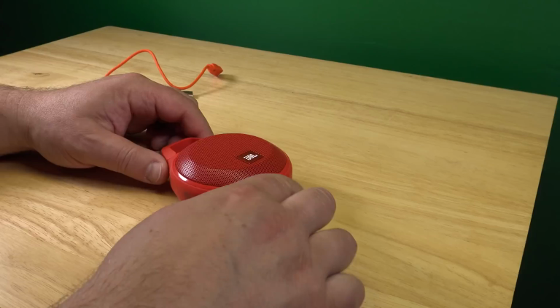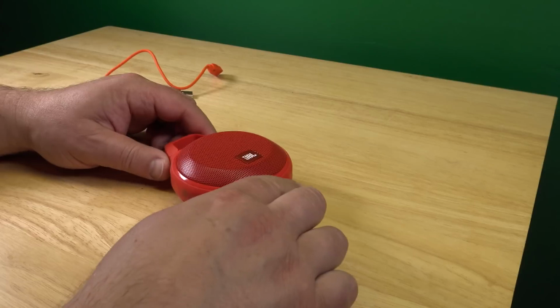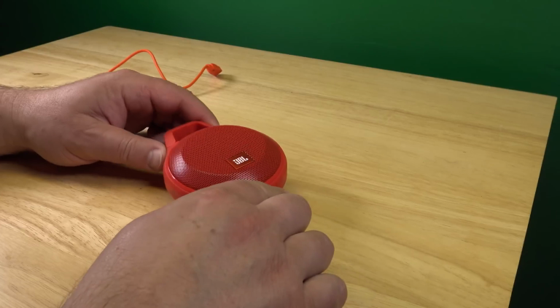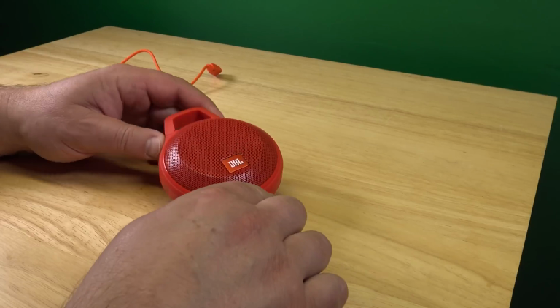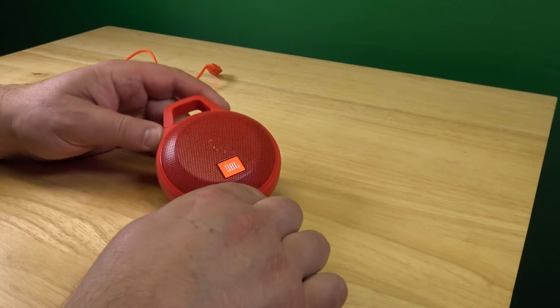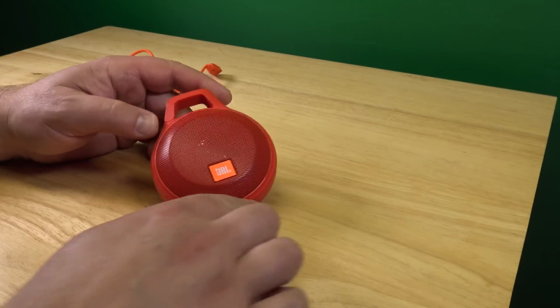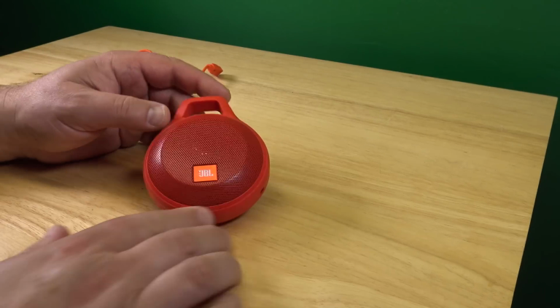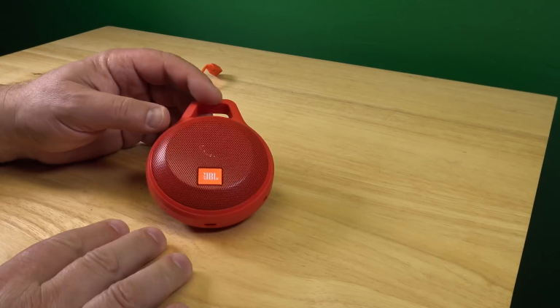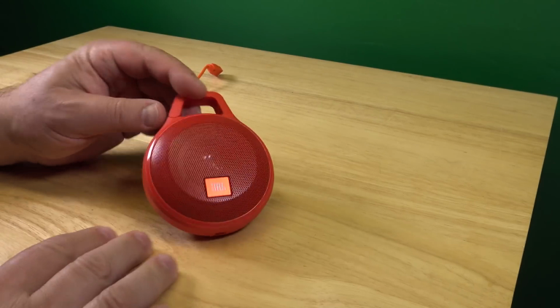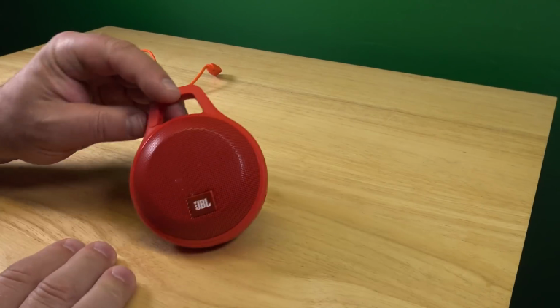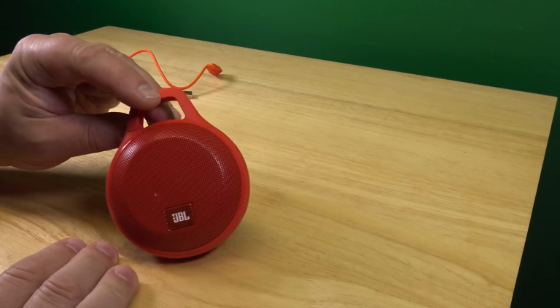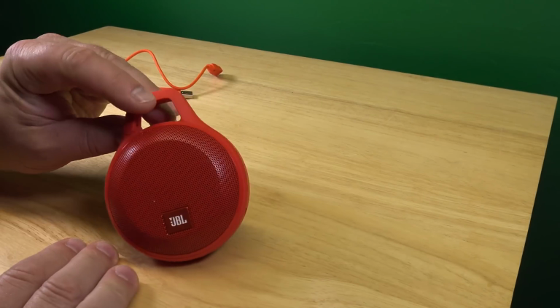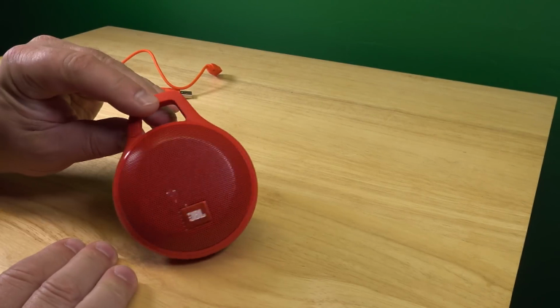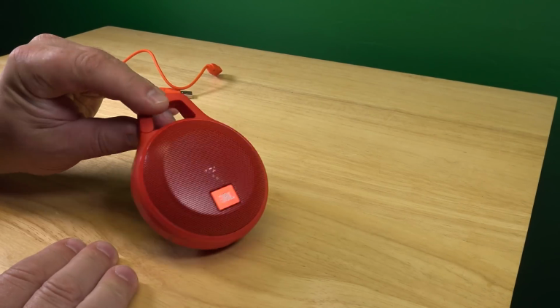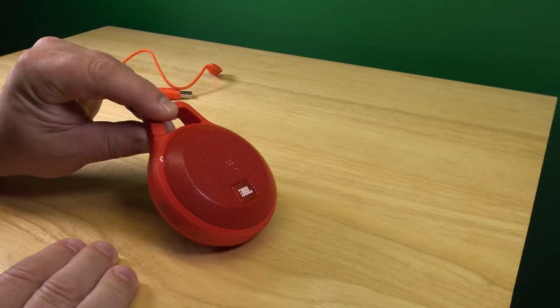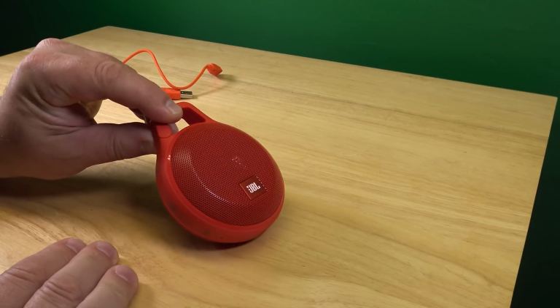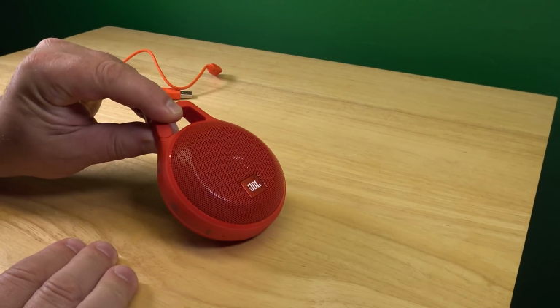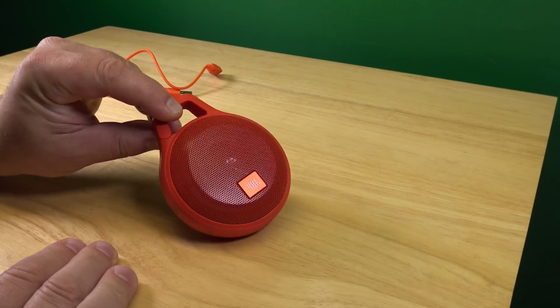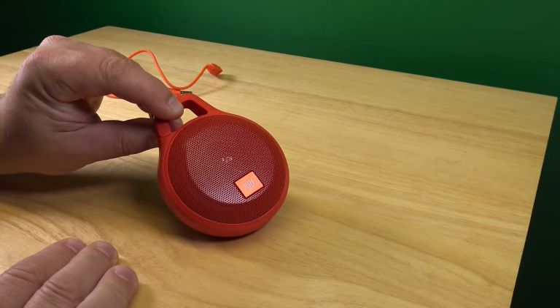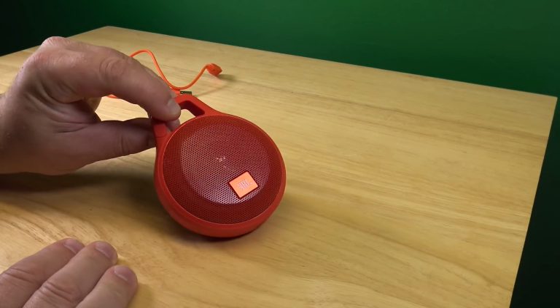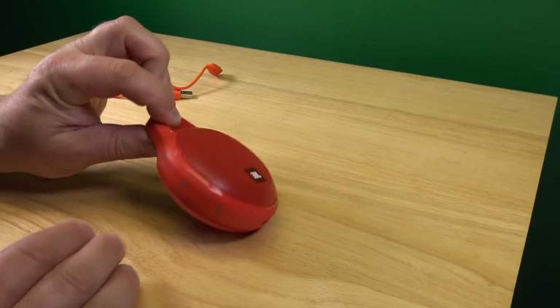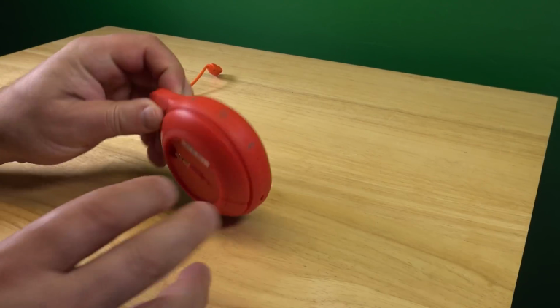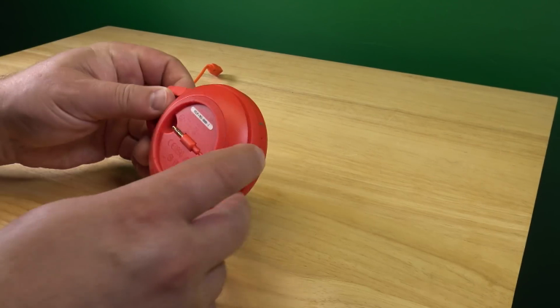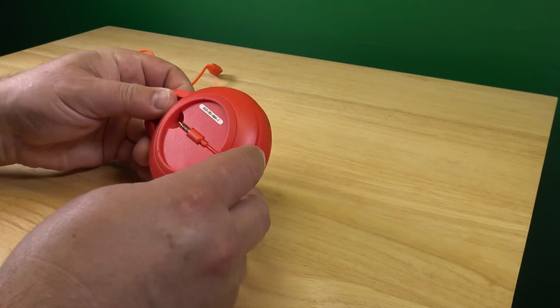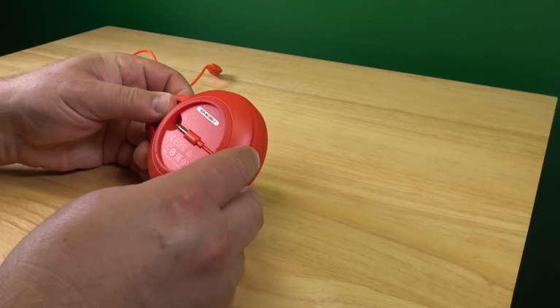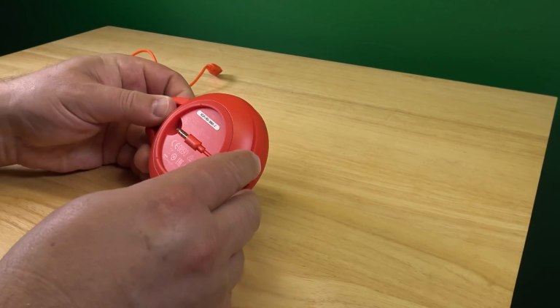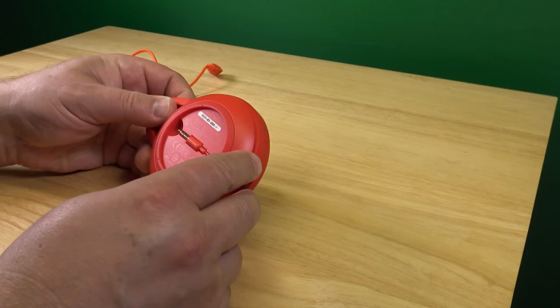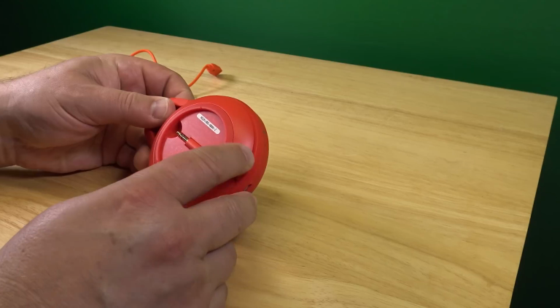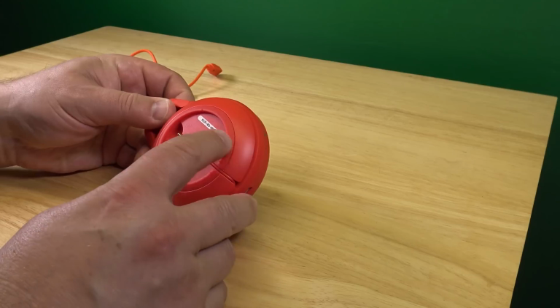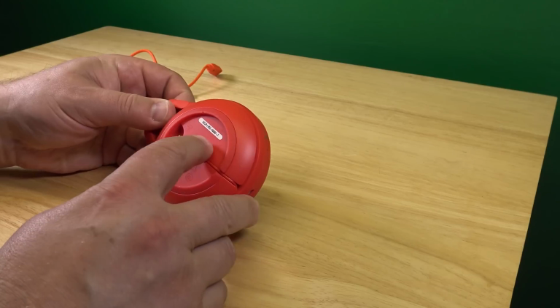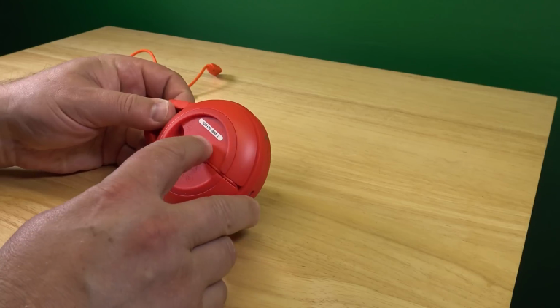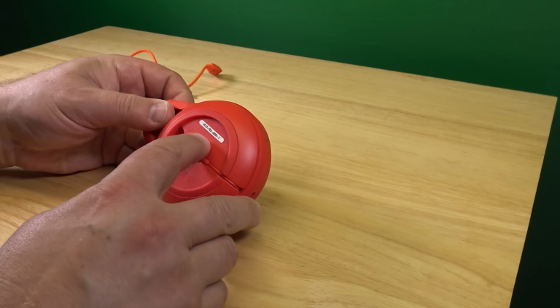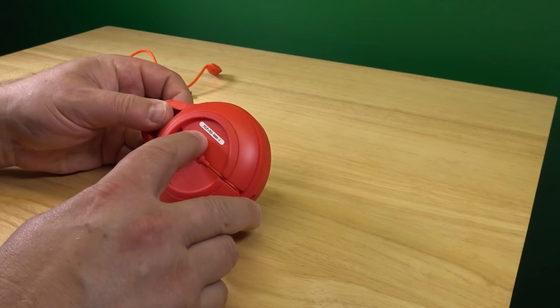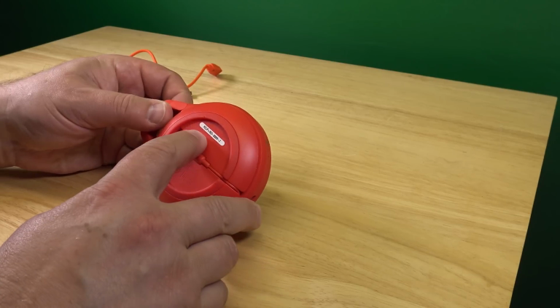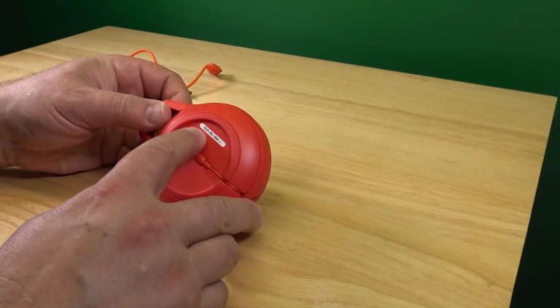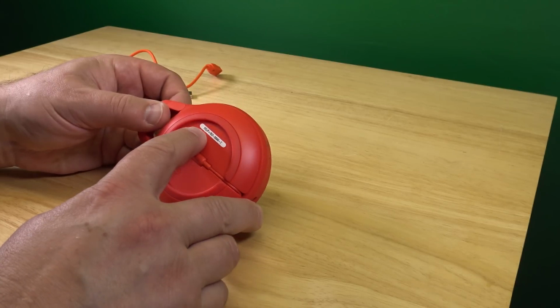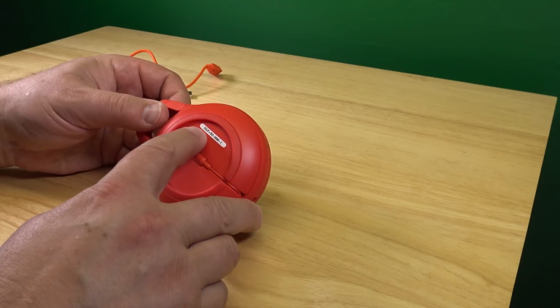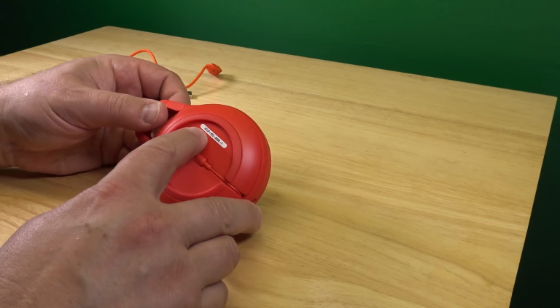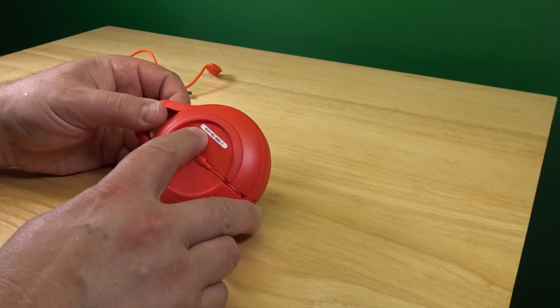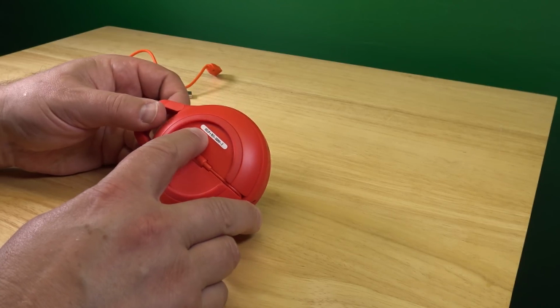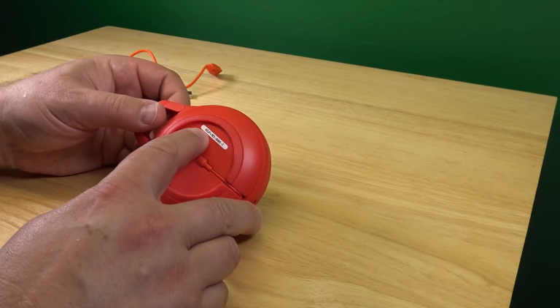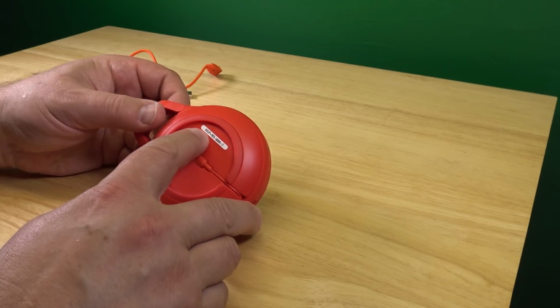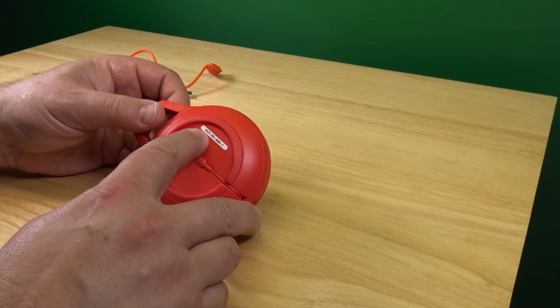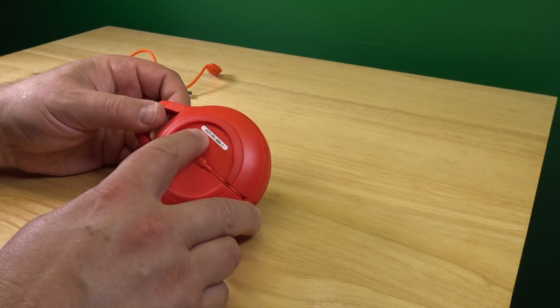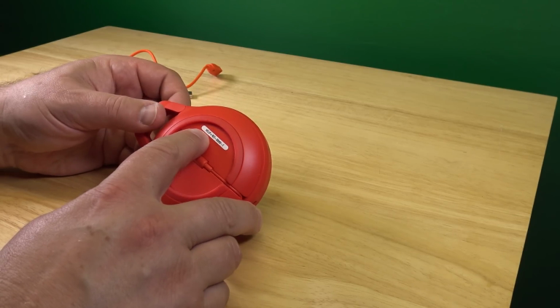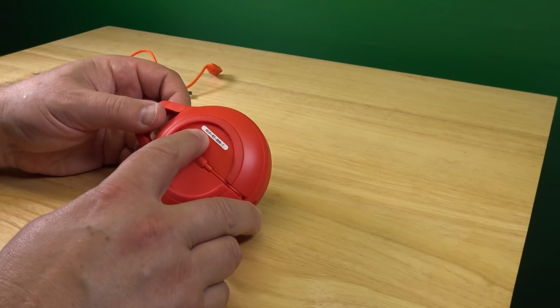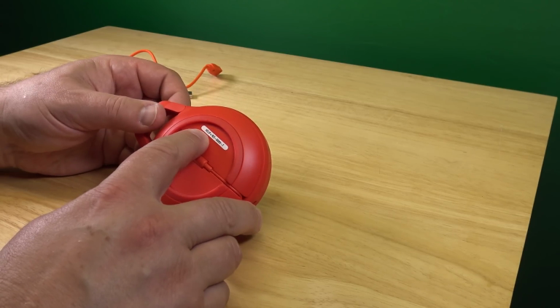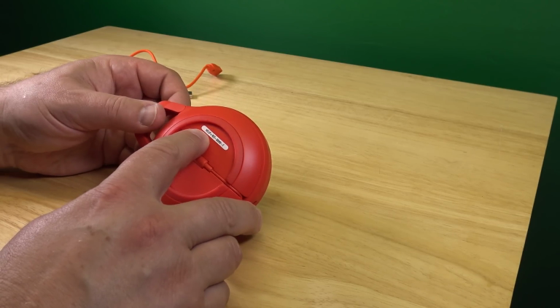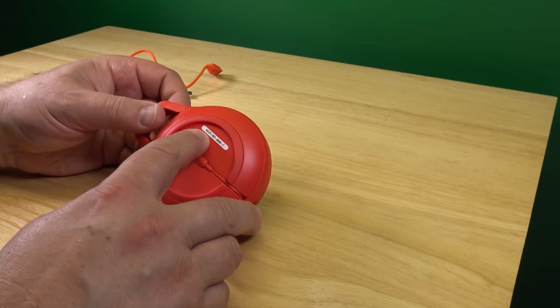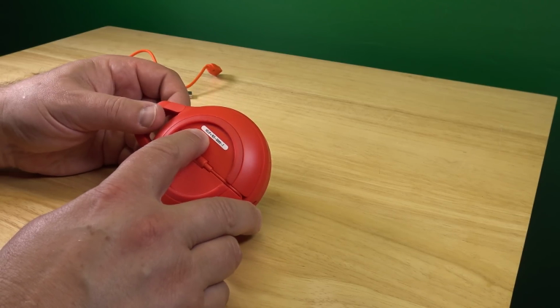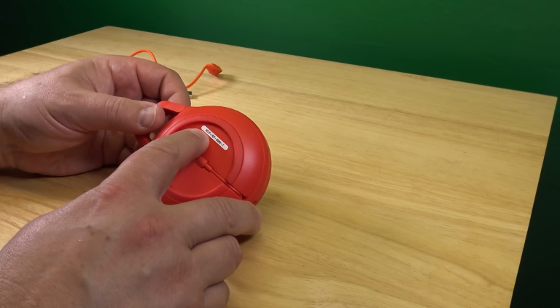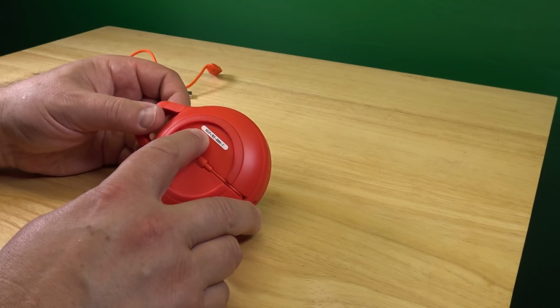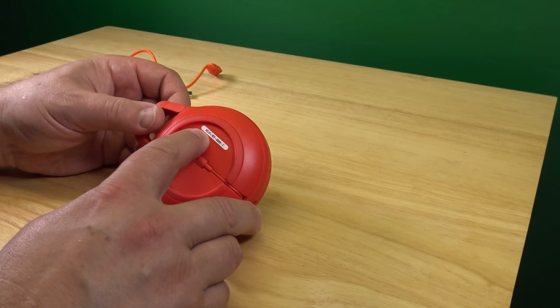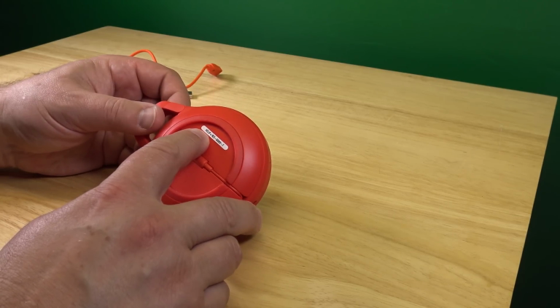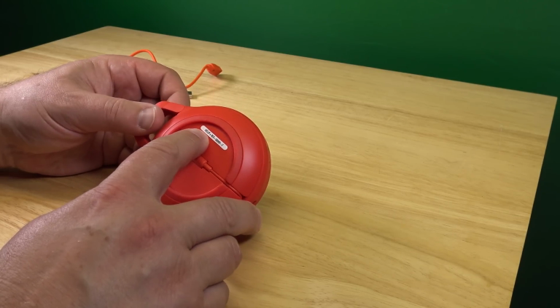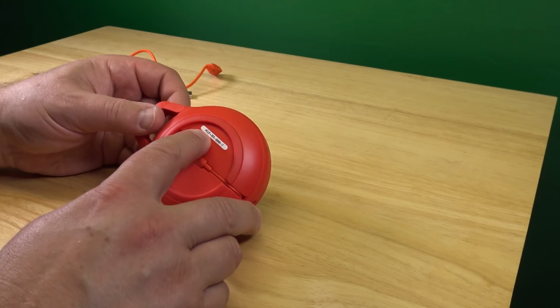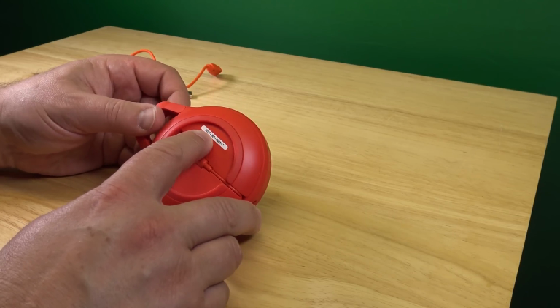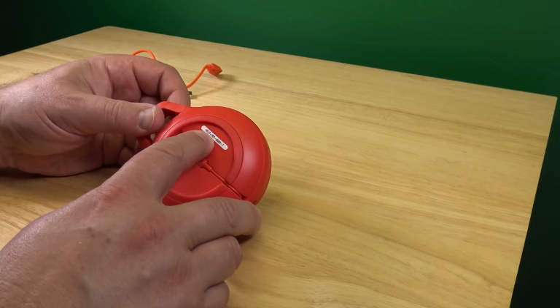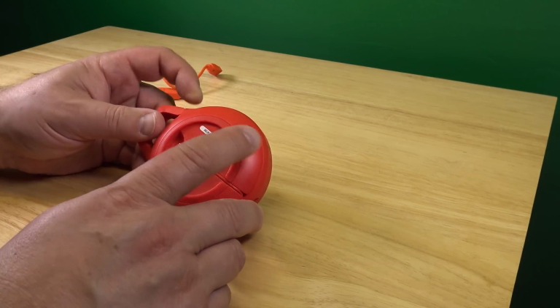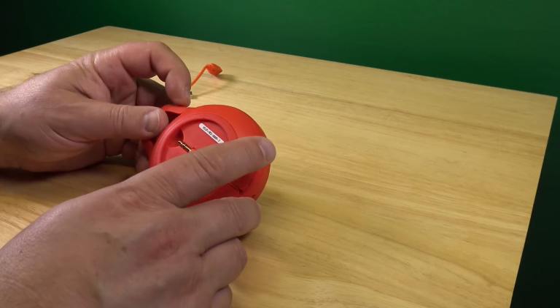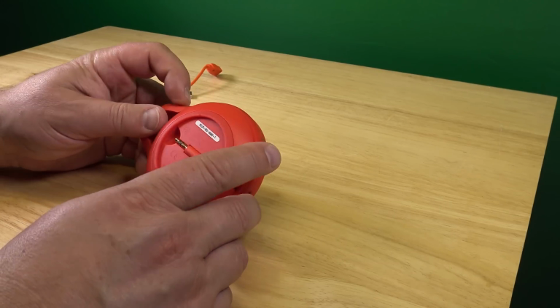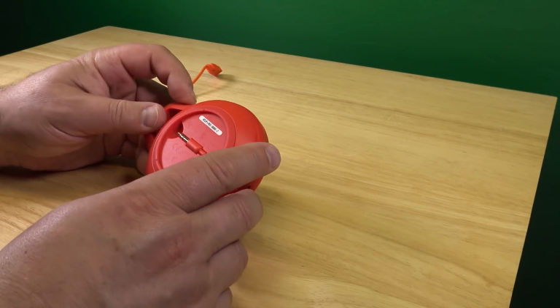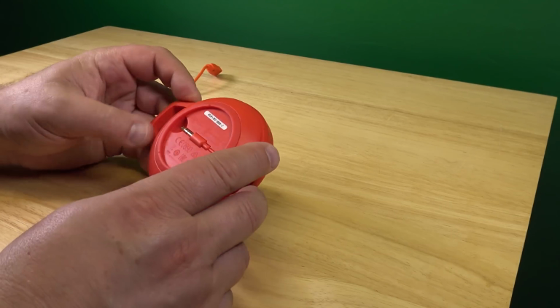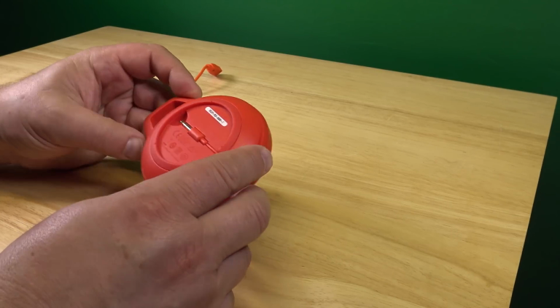So, what did I promise? A teardown of this. Okay, we're still with the Harman Kardon Clip Plus.